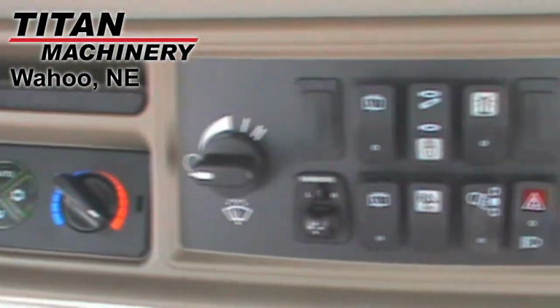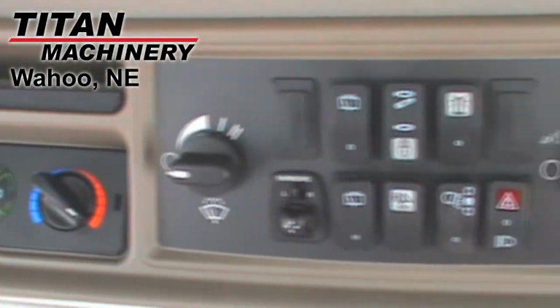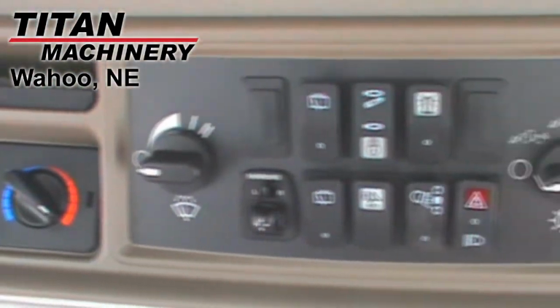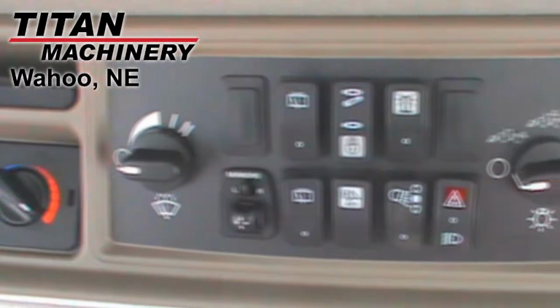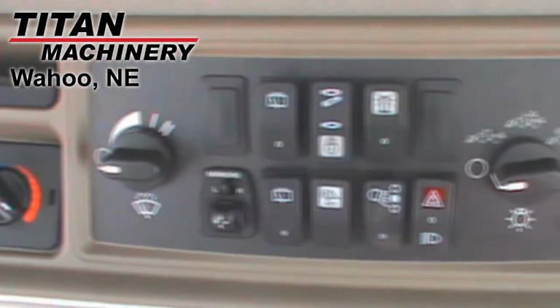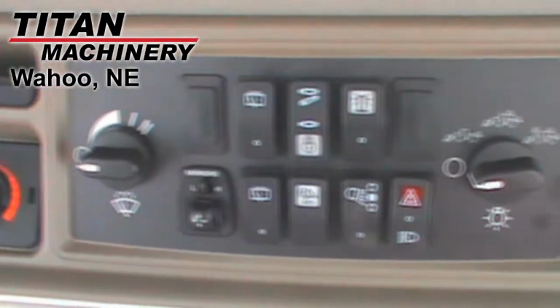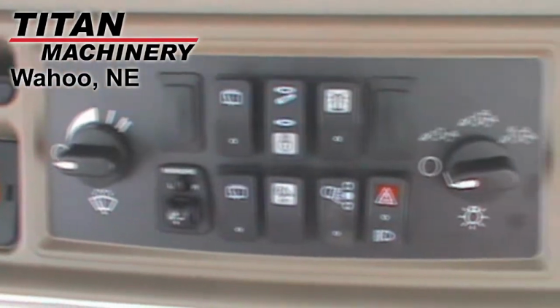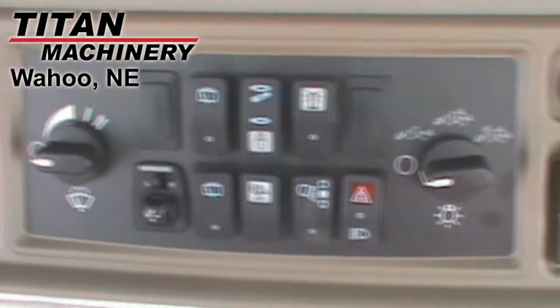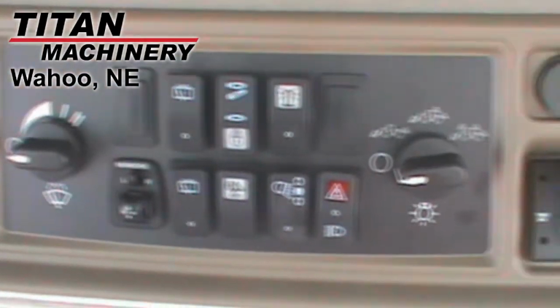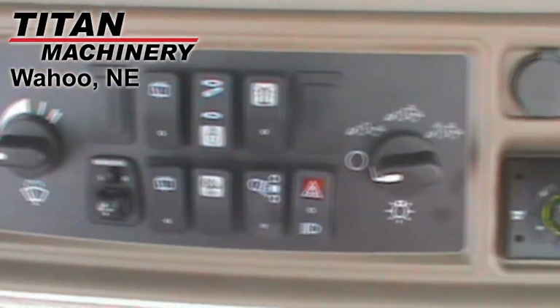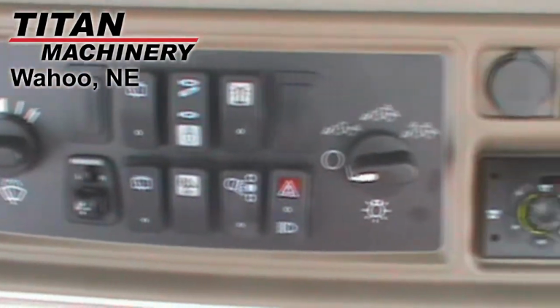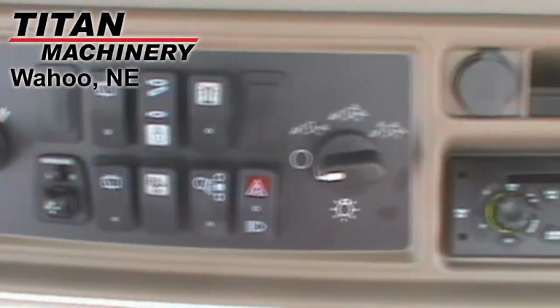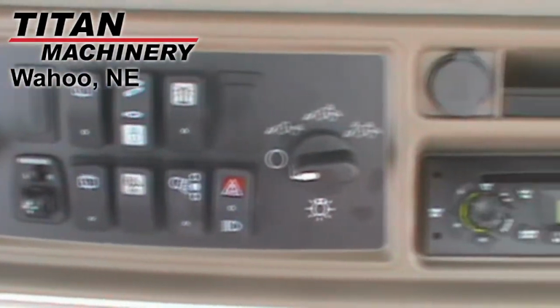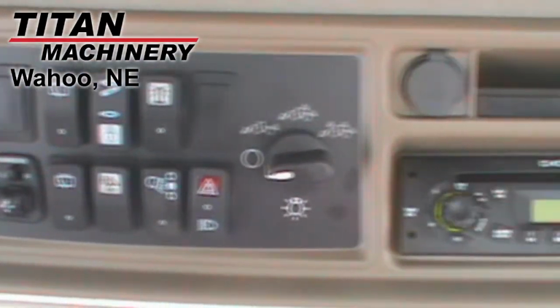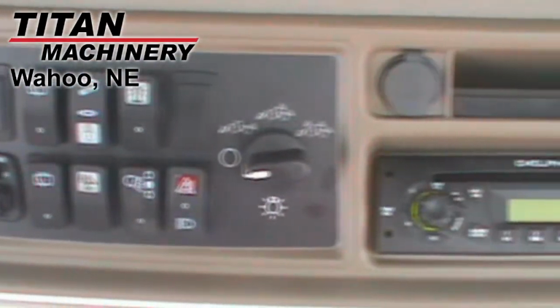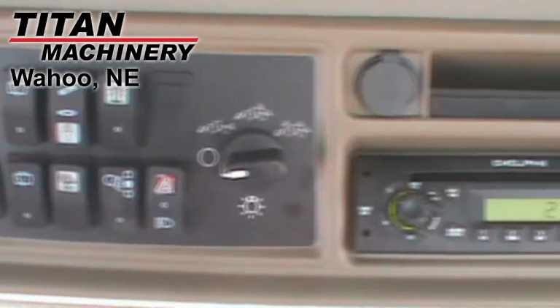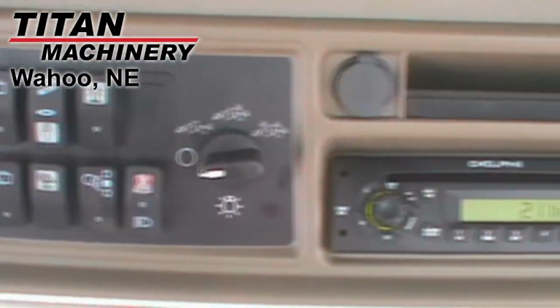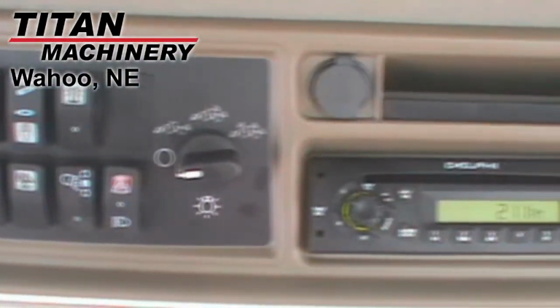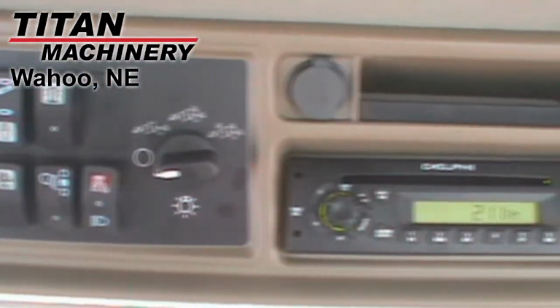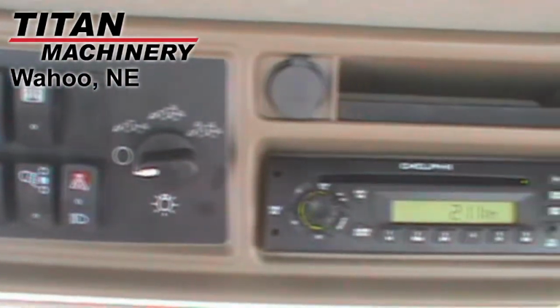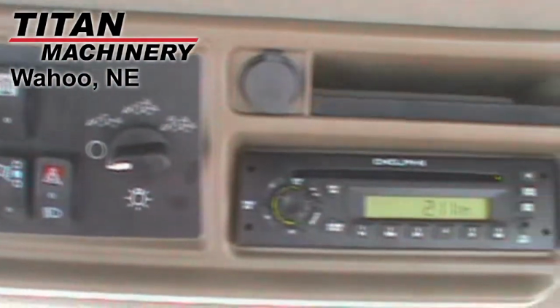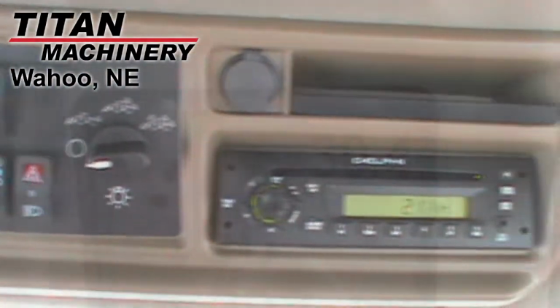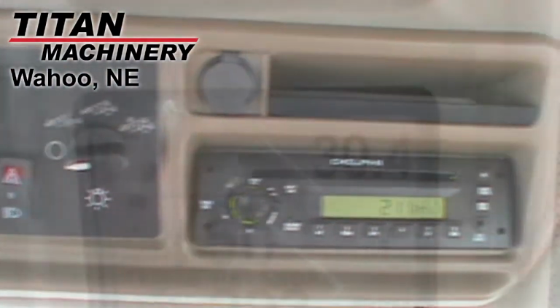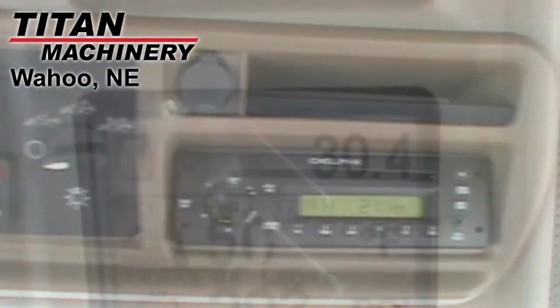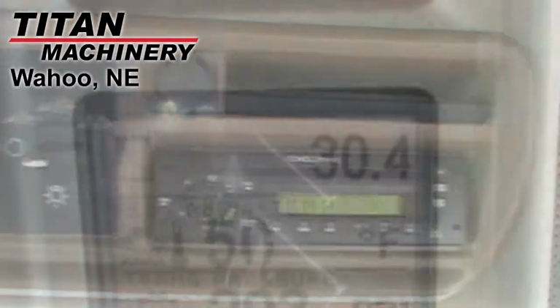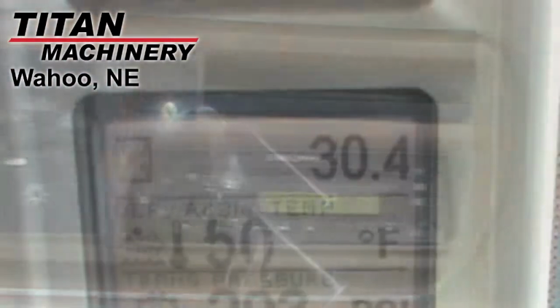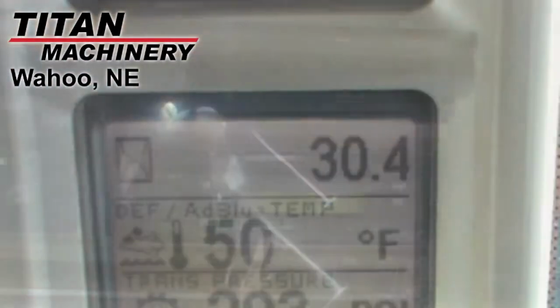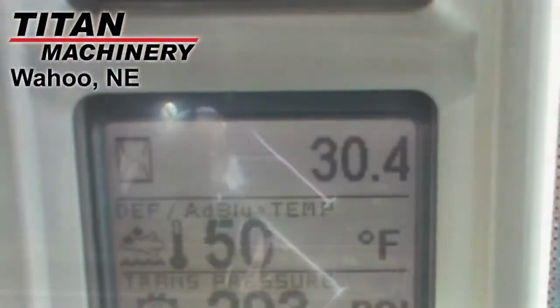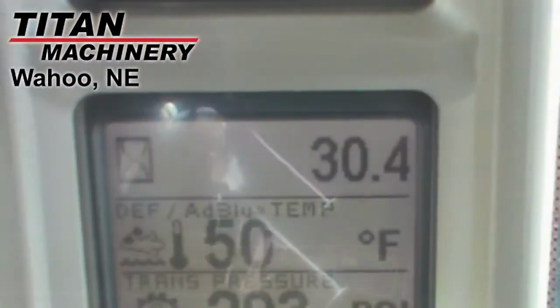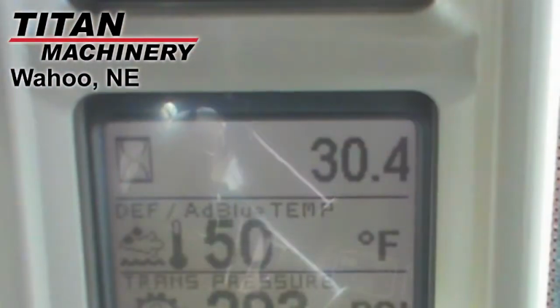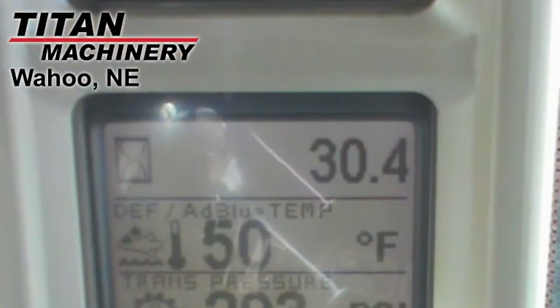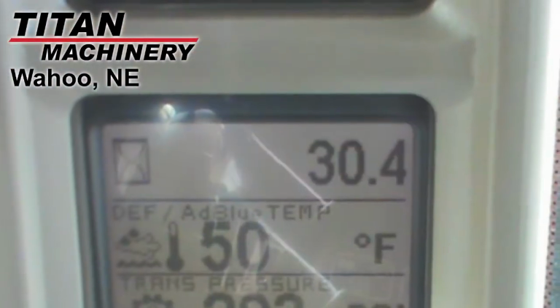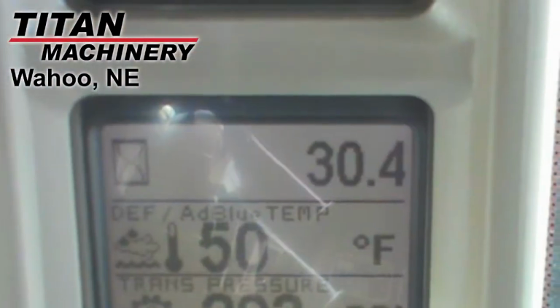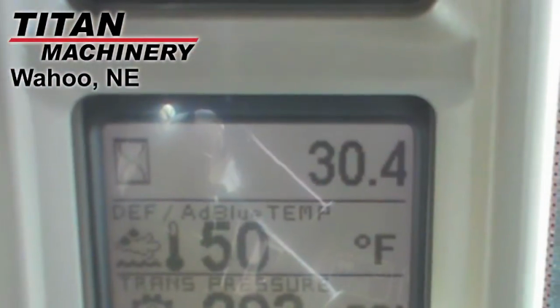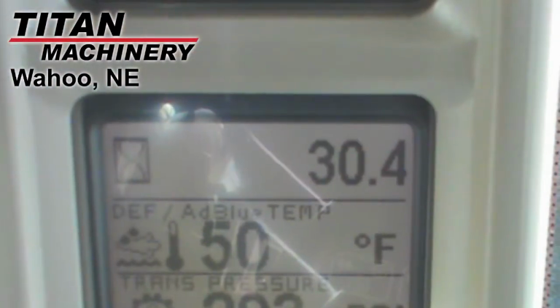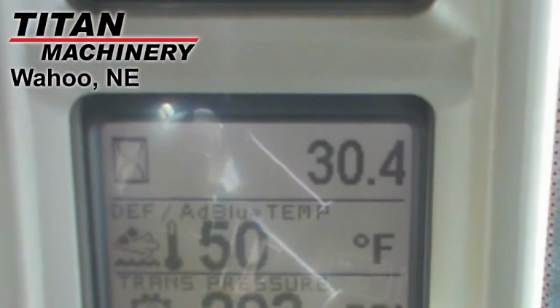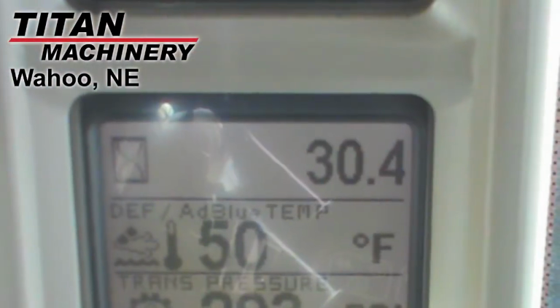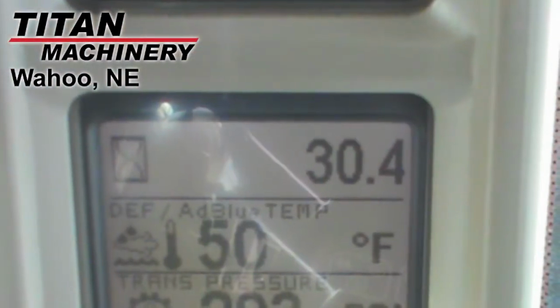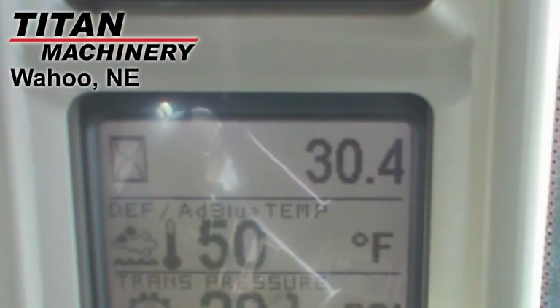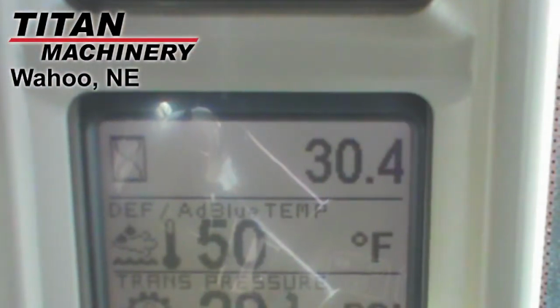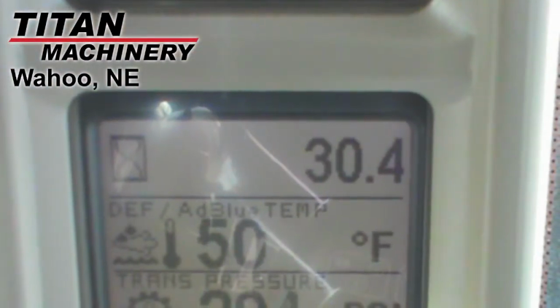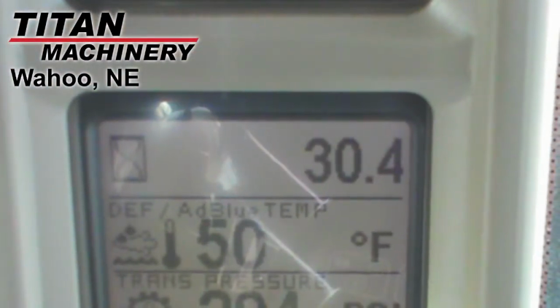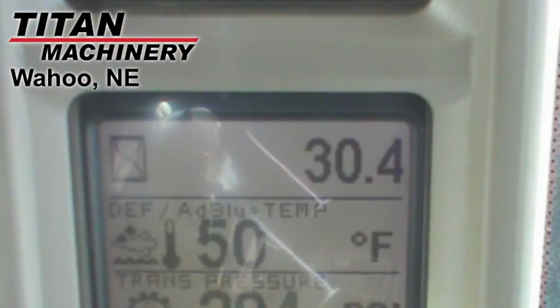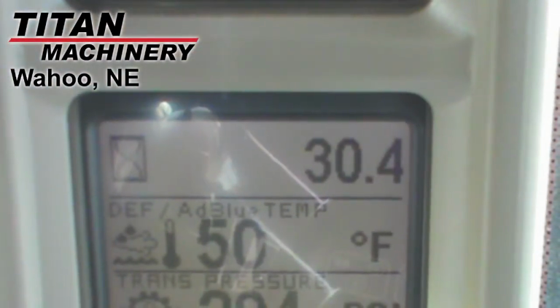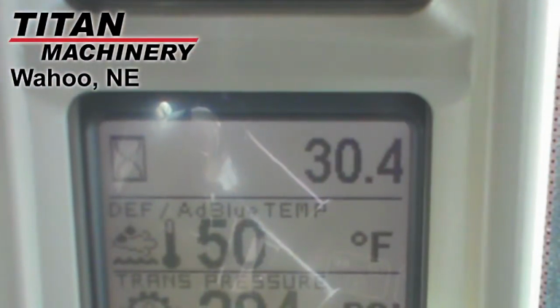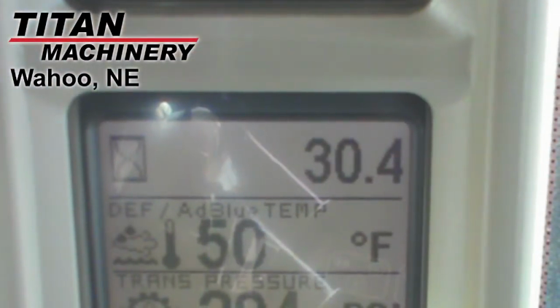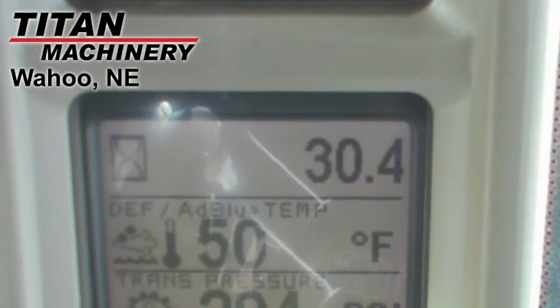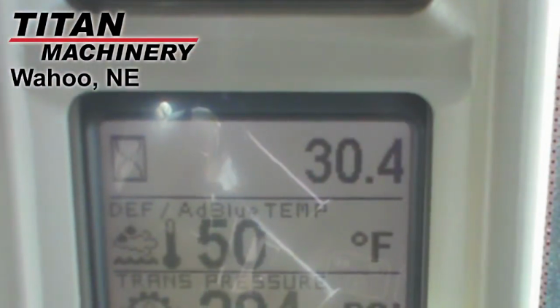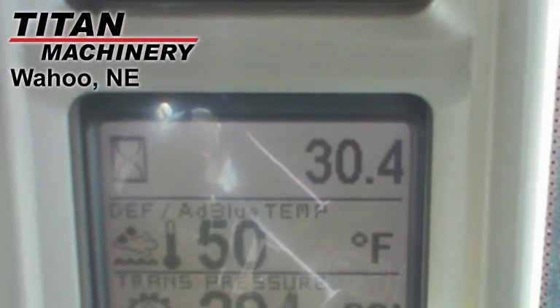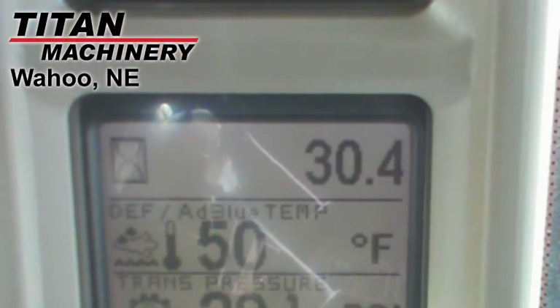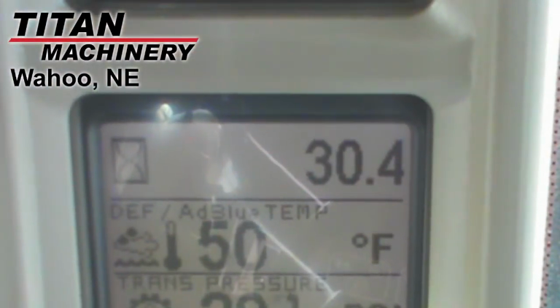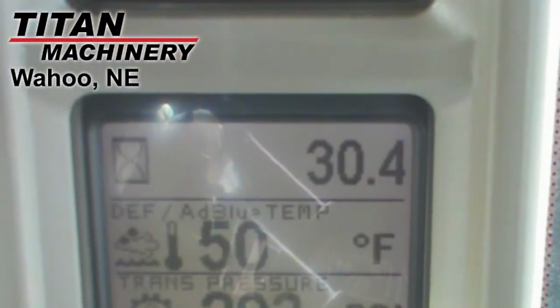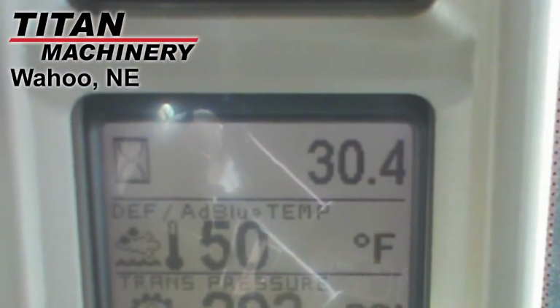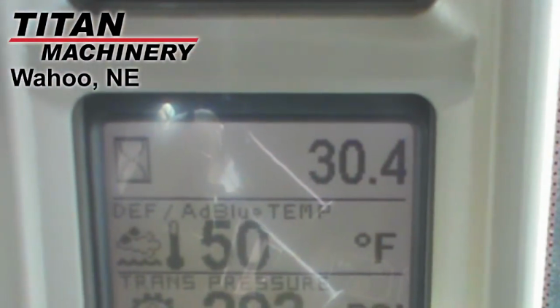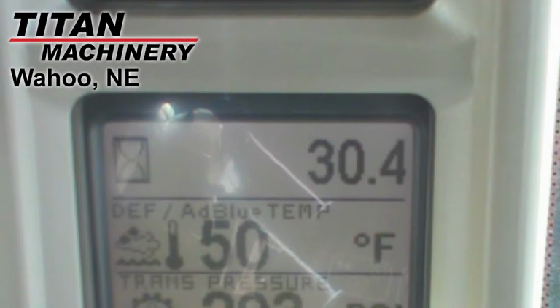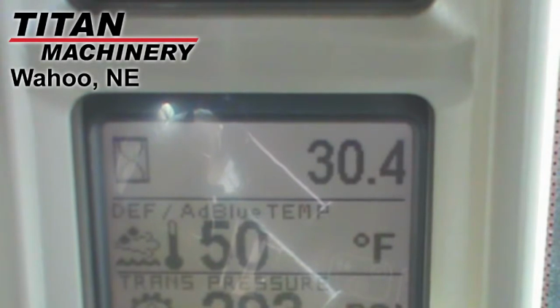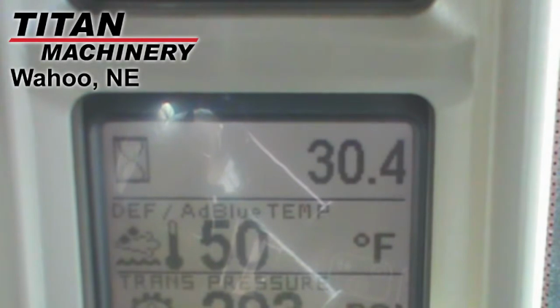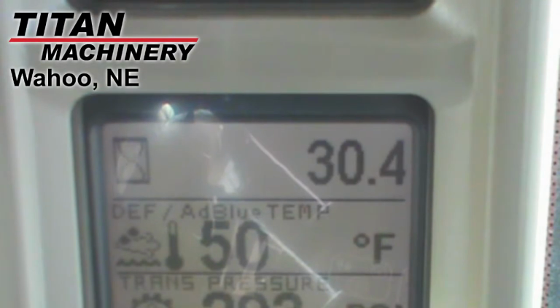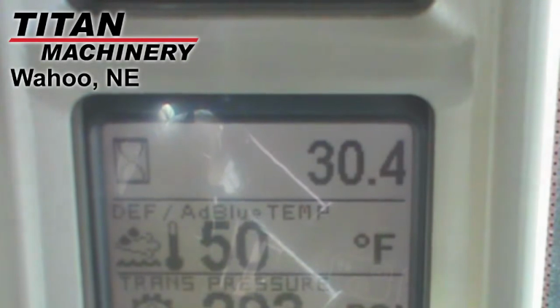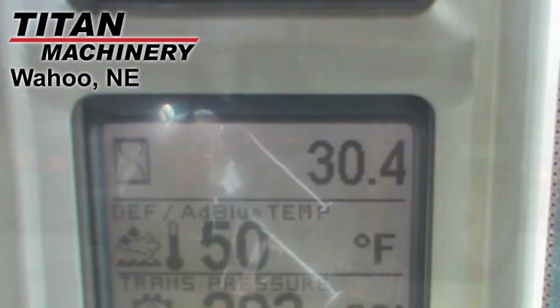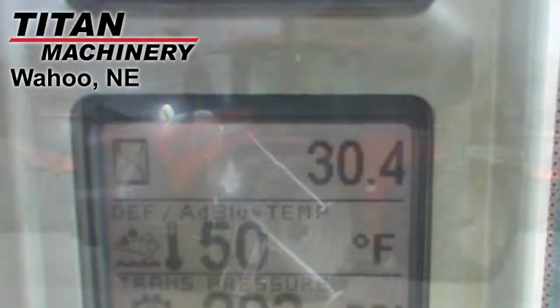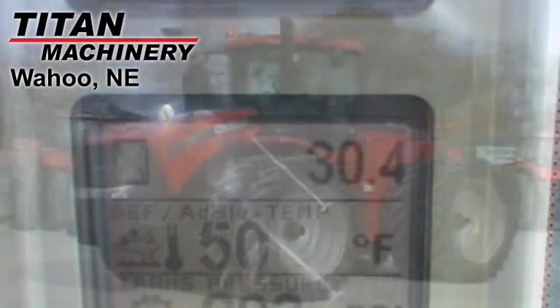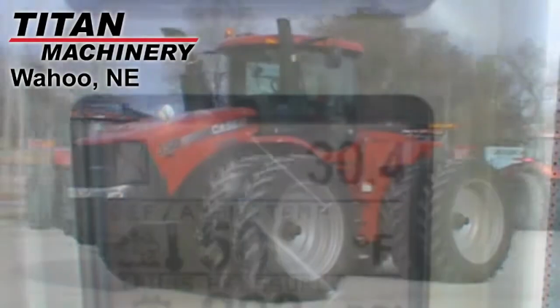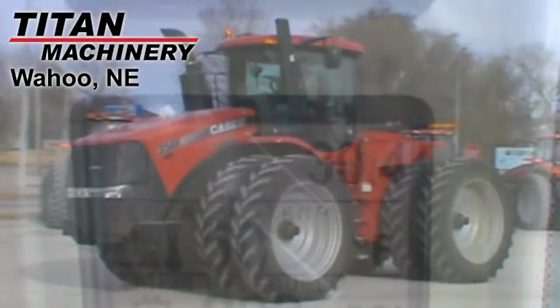The cab condition, appearance, and mechanical condition are all excellent. This unit is like new.